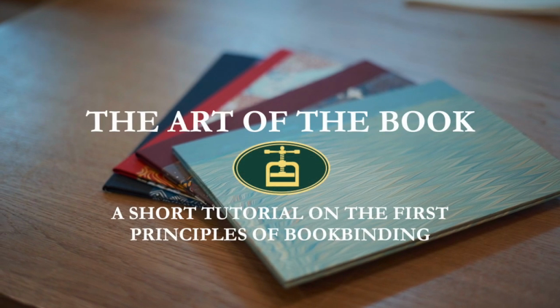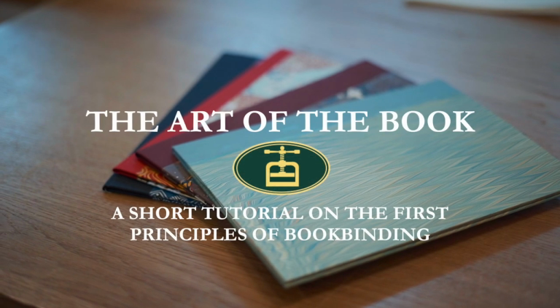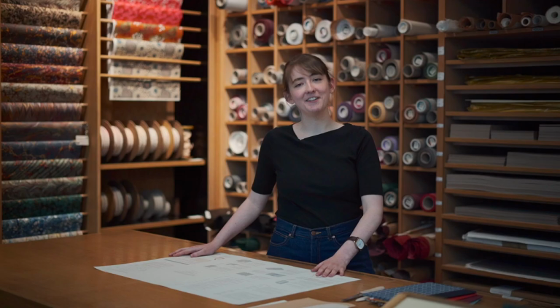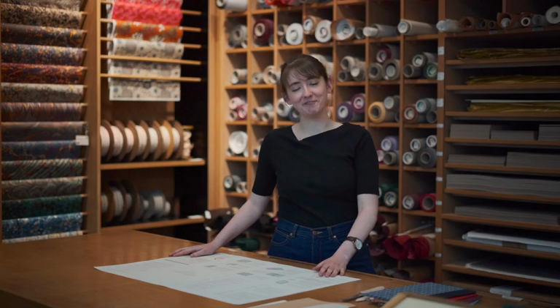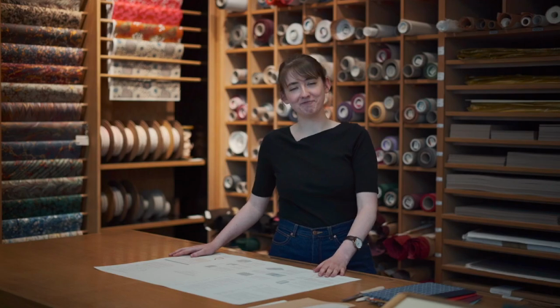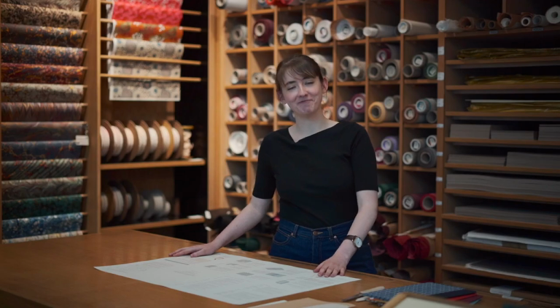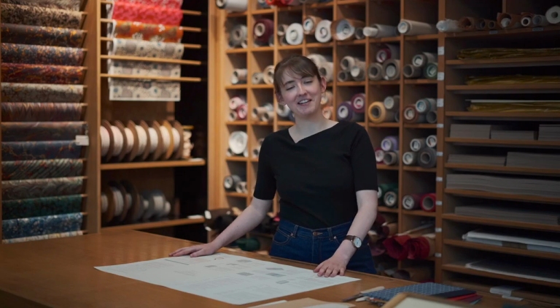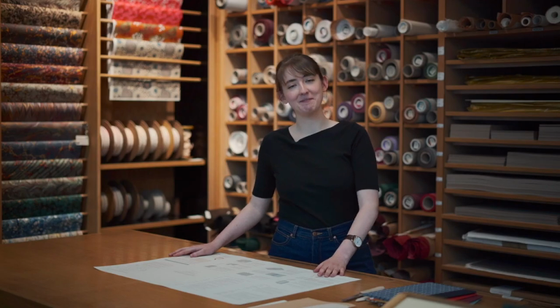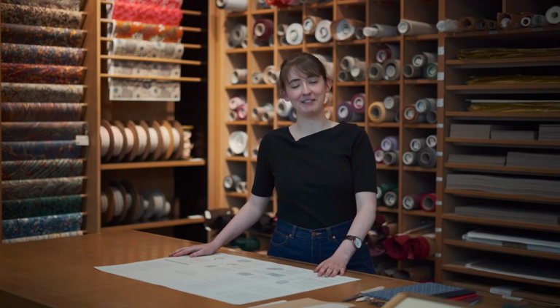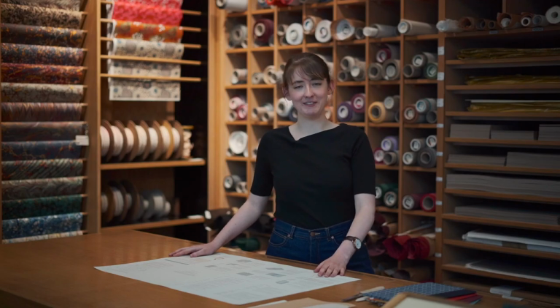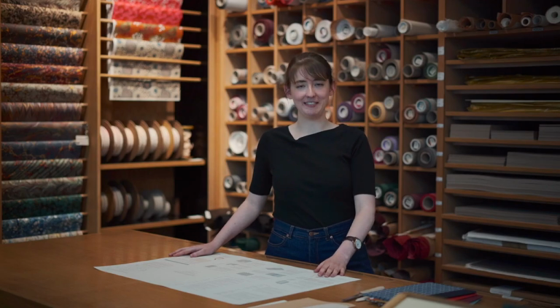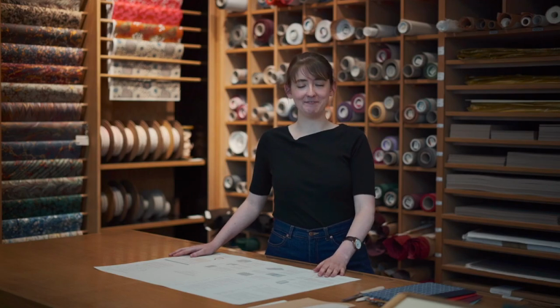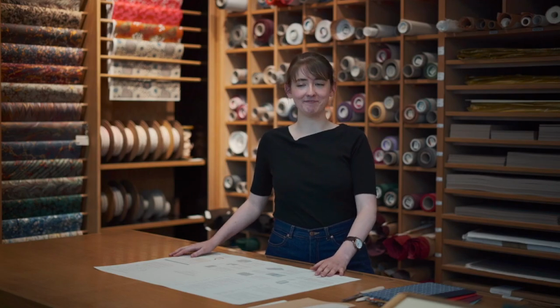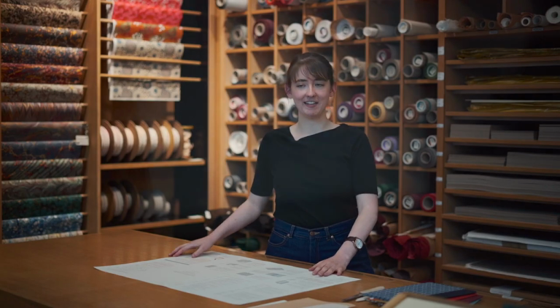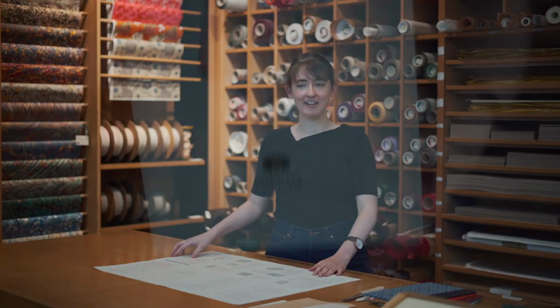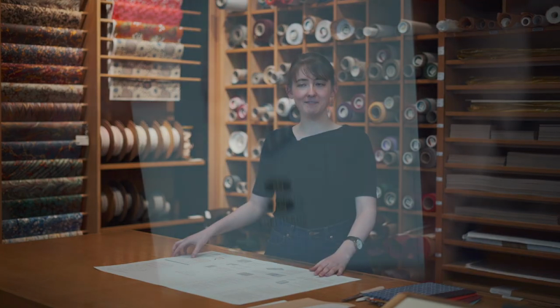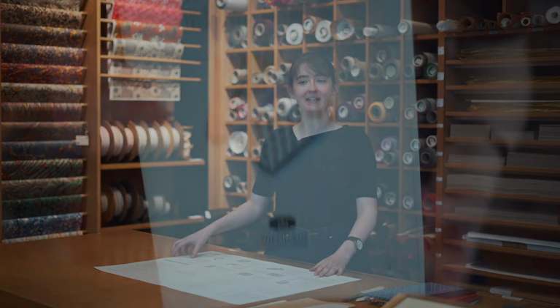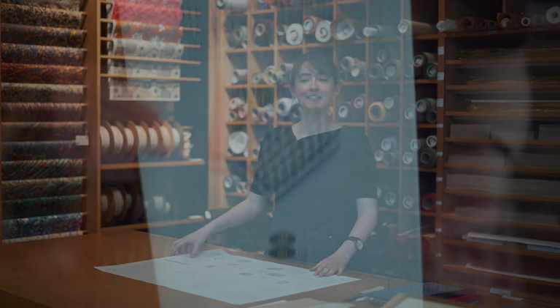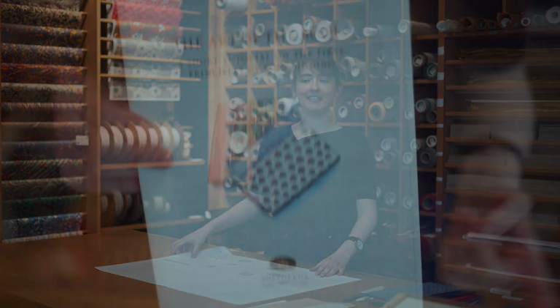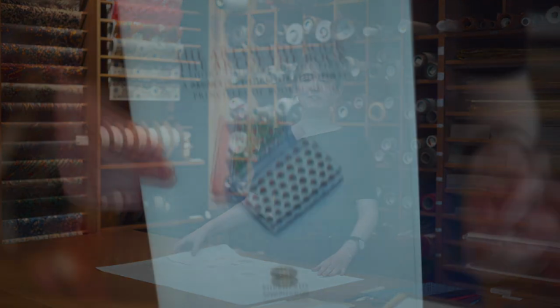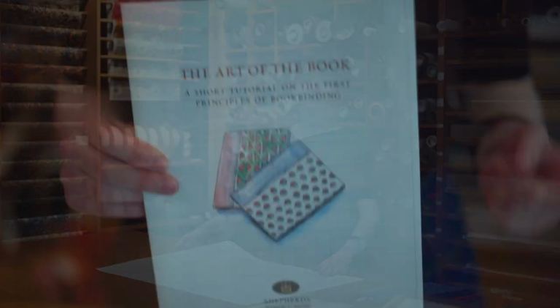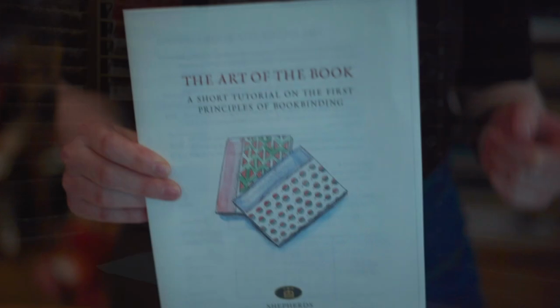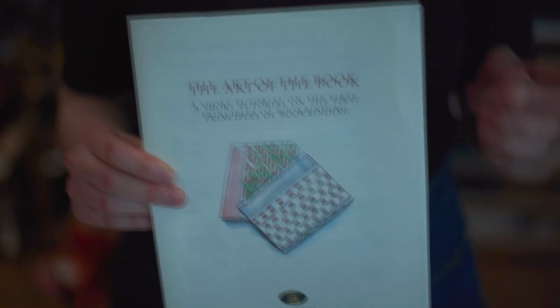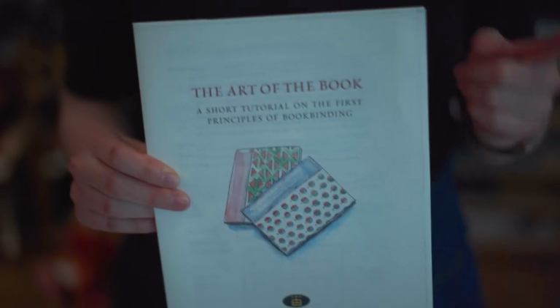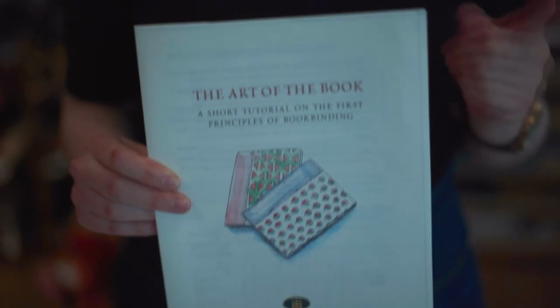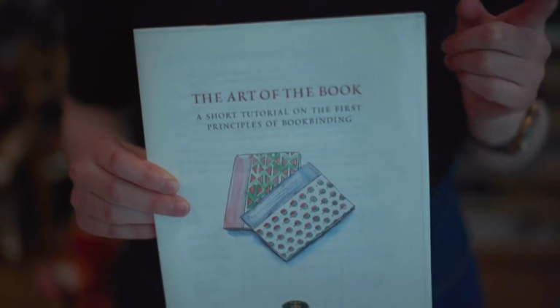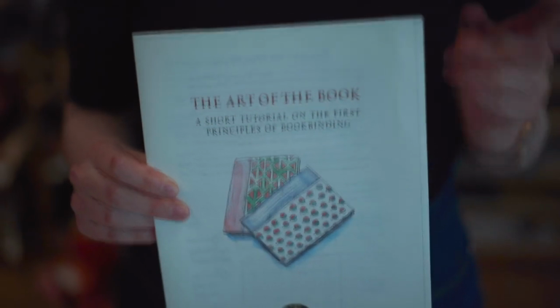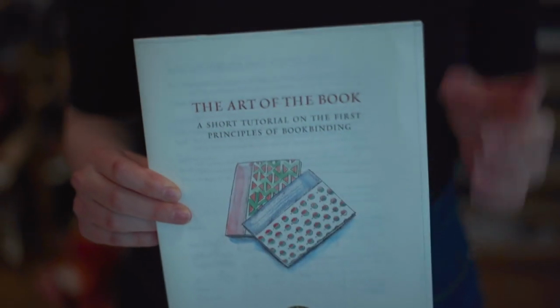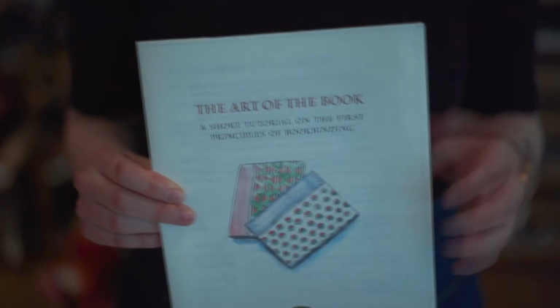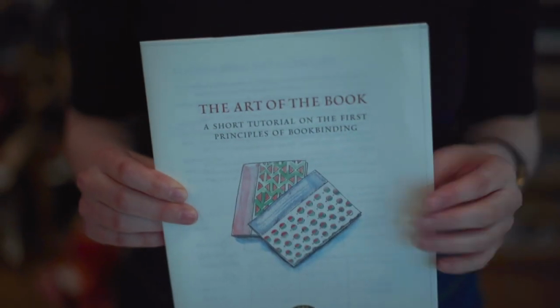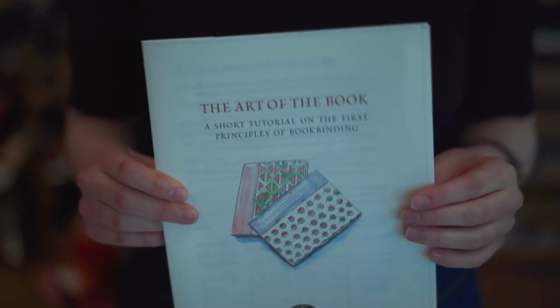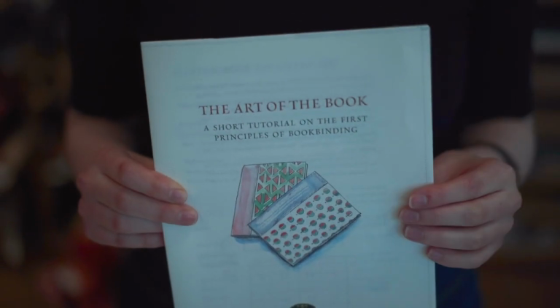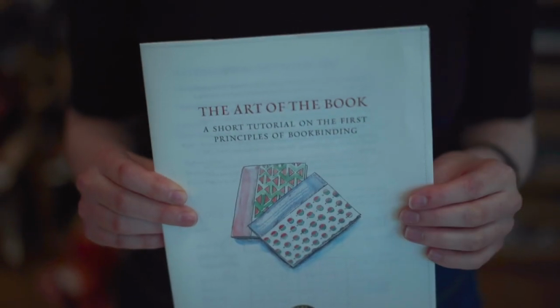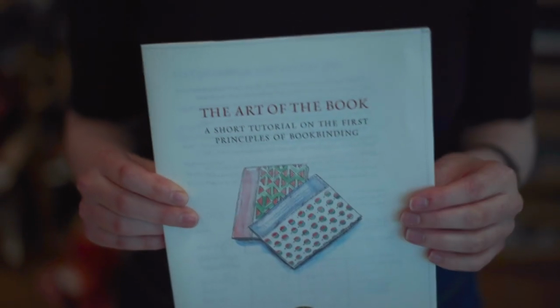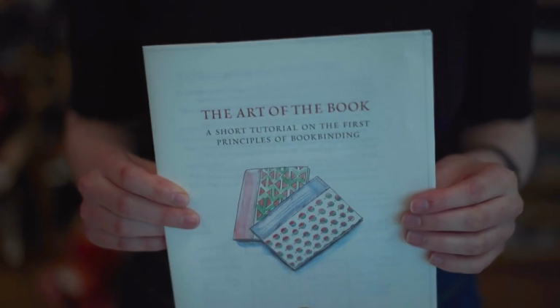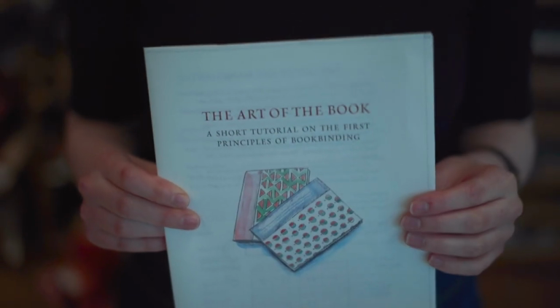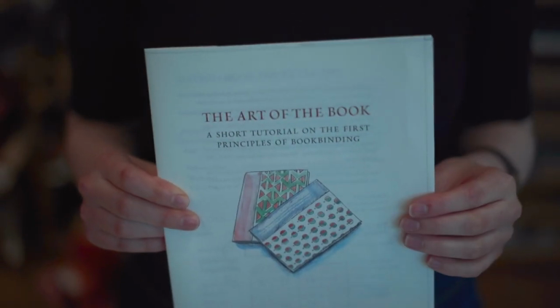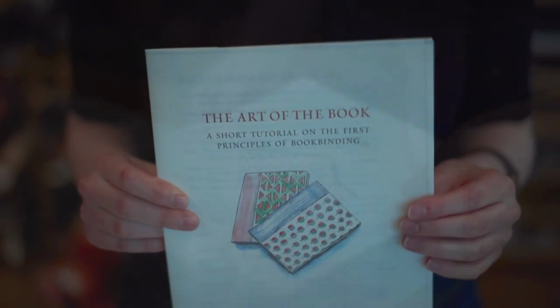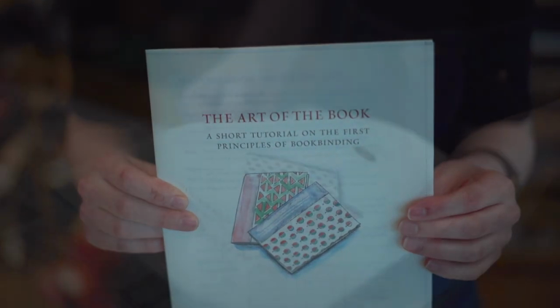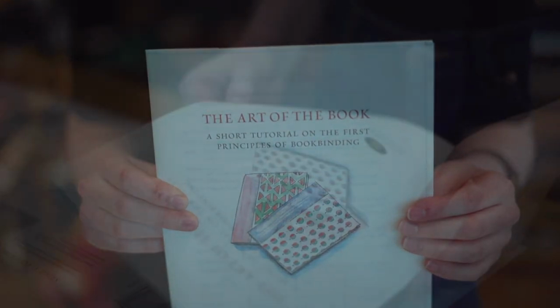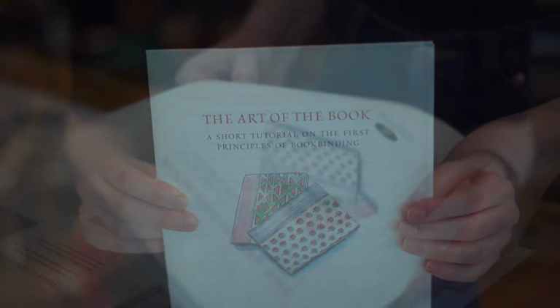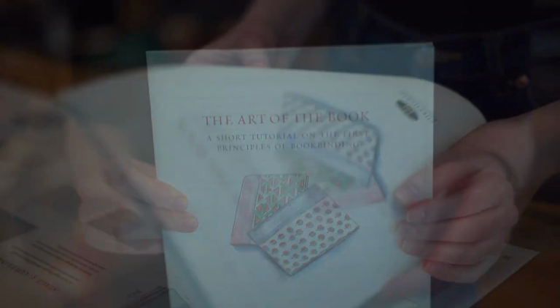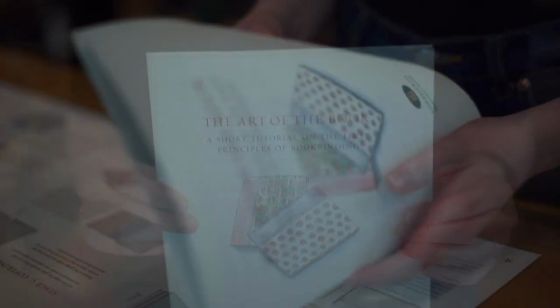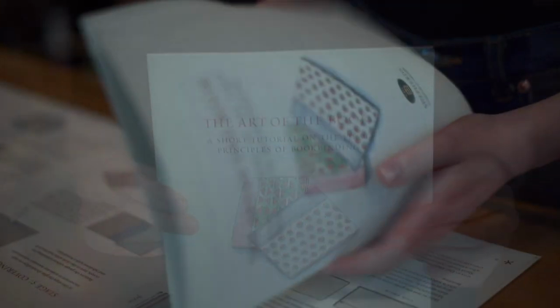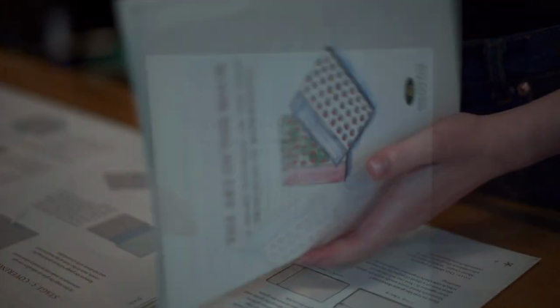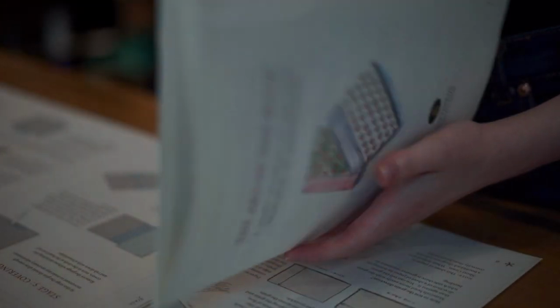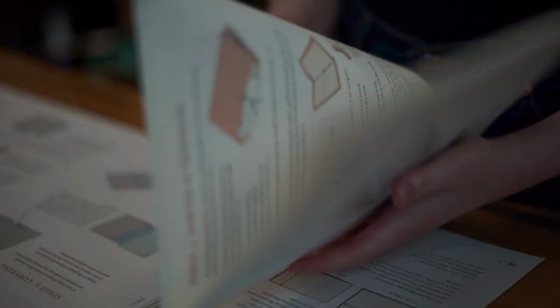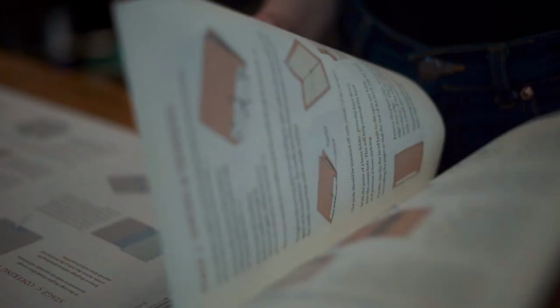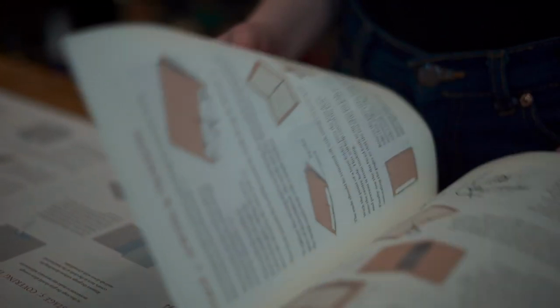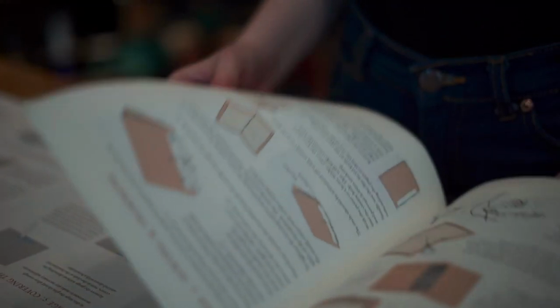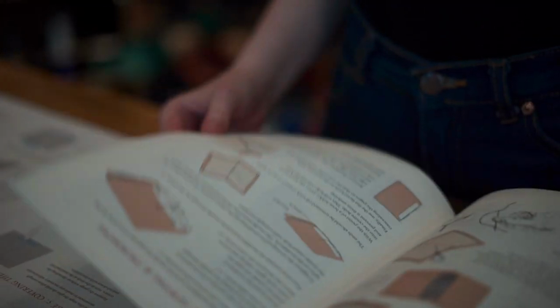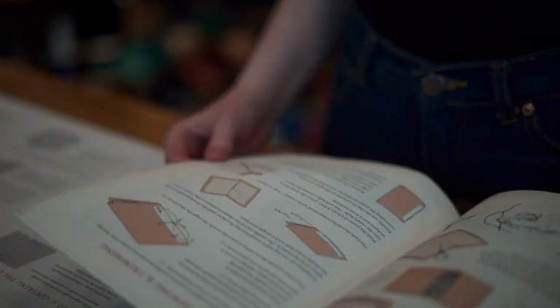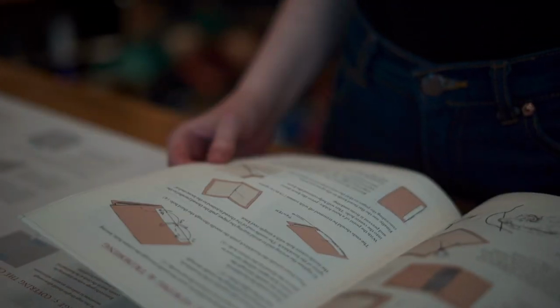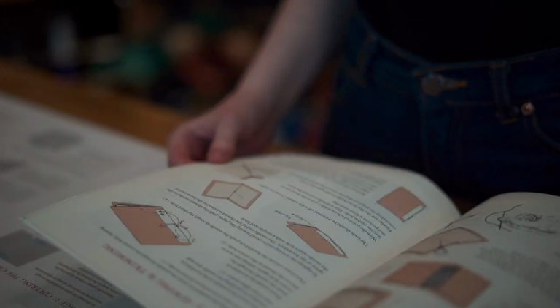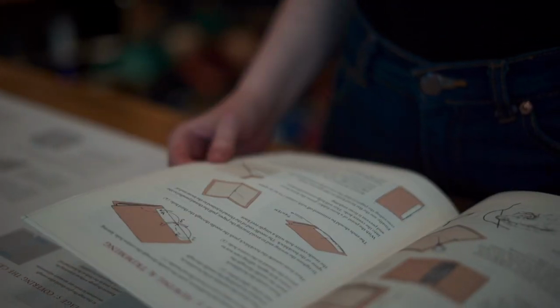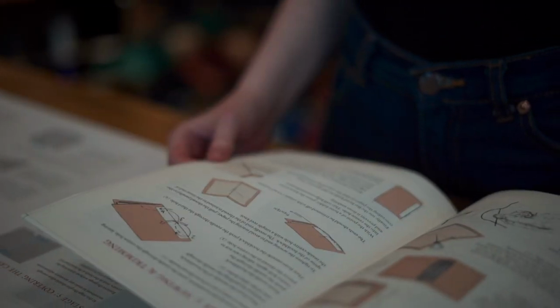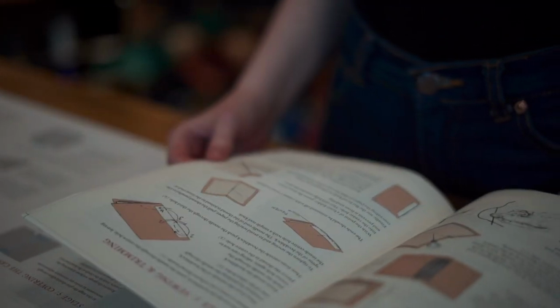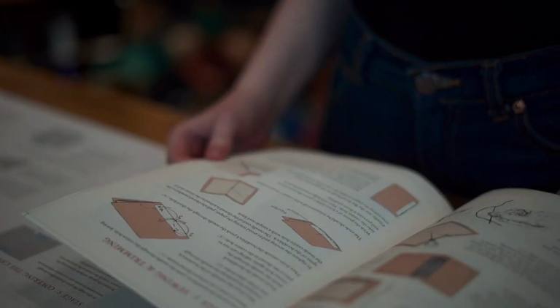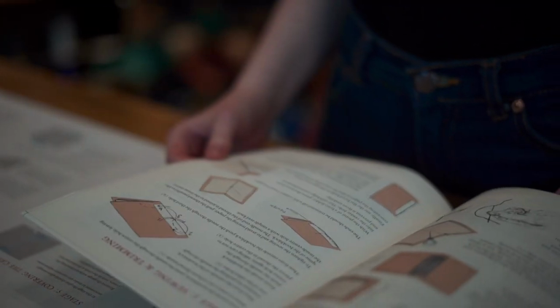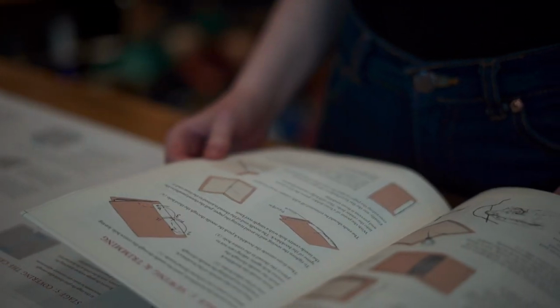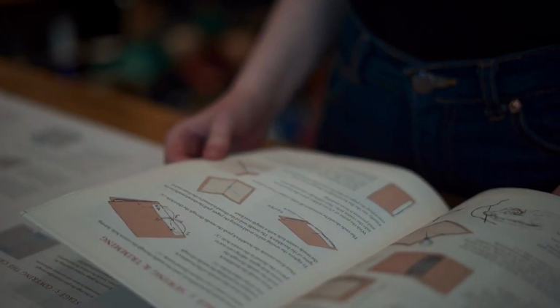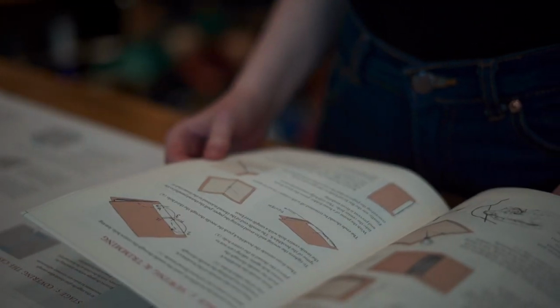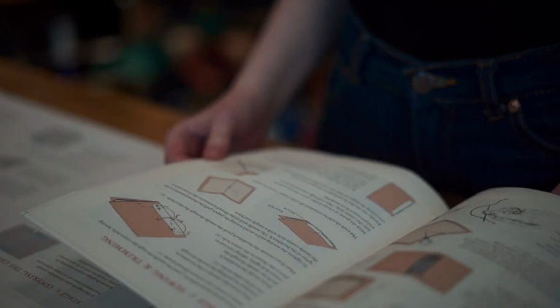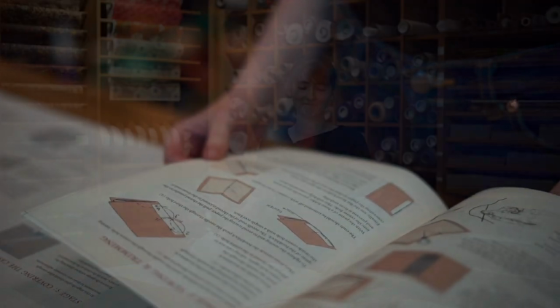Hello, my name is Lucy. I'm here to introduce a new publication called The Art of the Book, a short tutorial on the first principles of bookbinding.